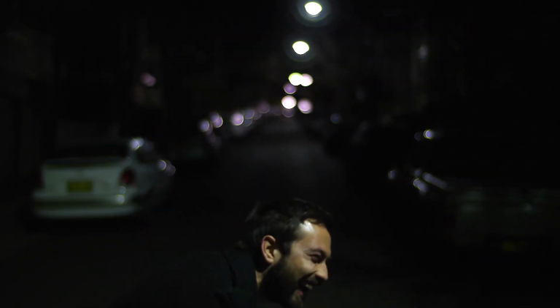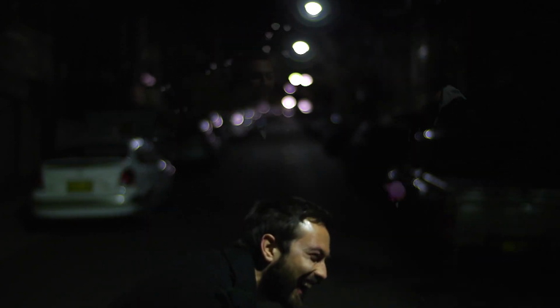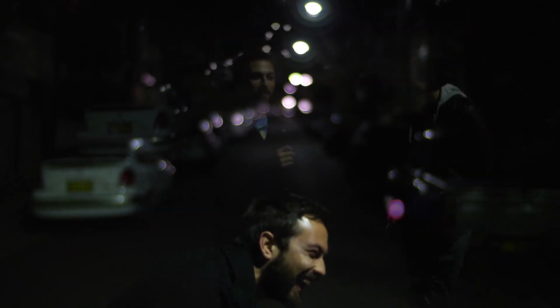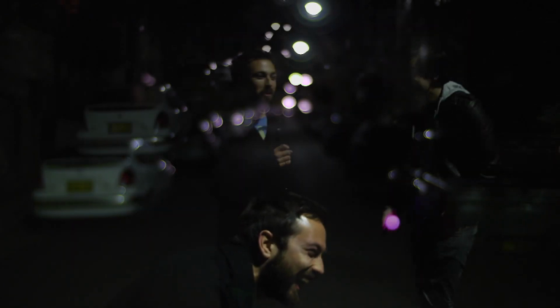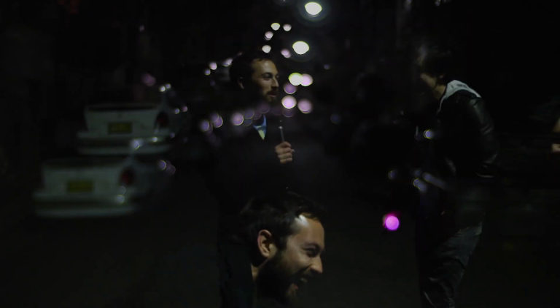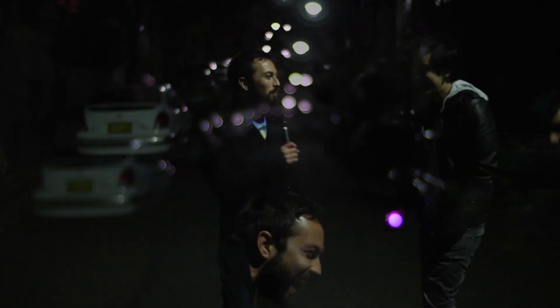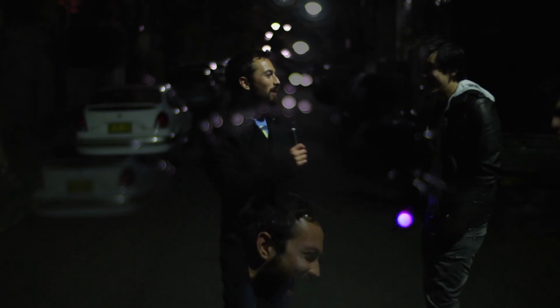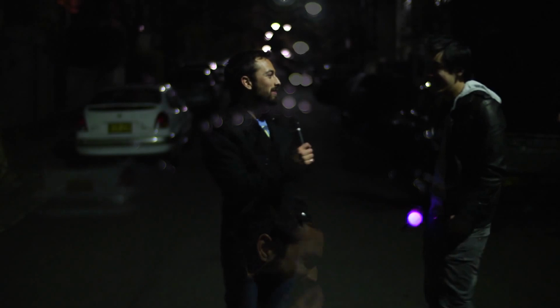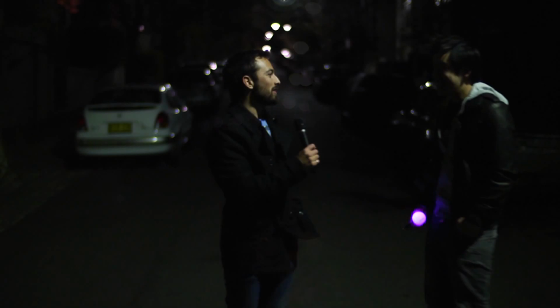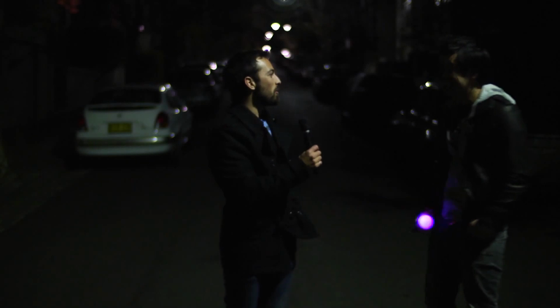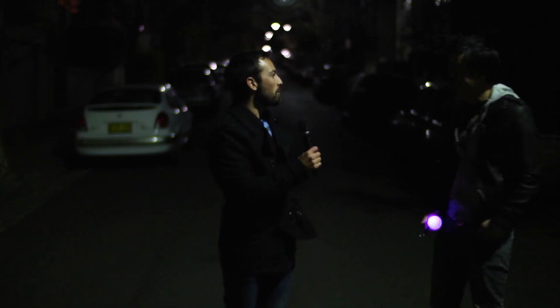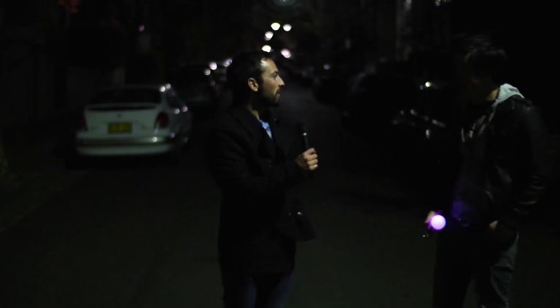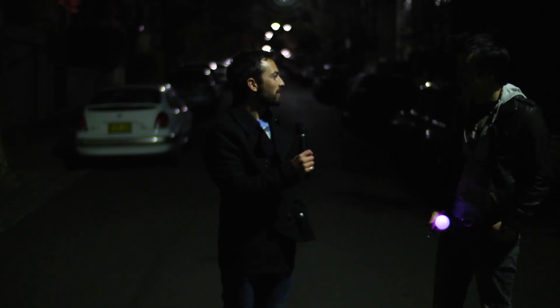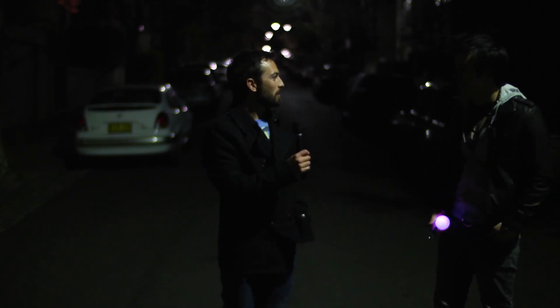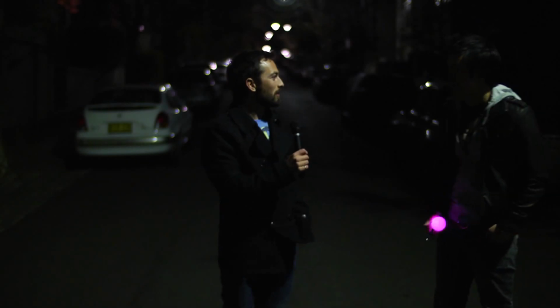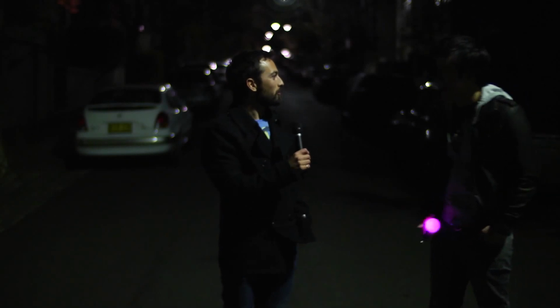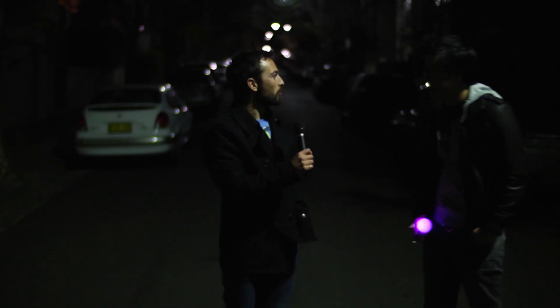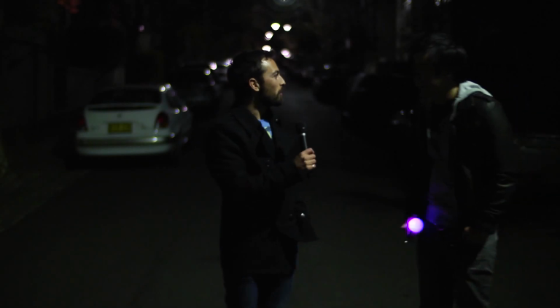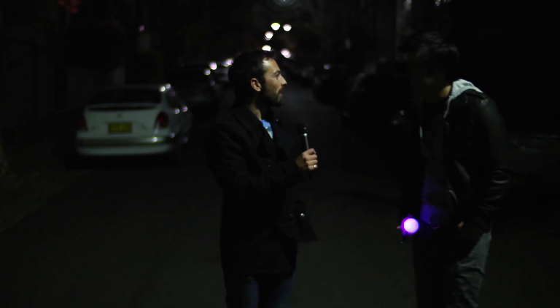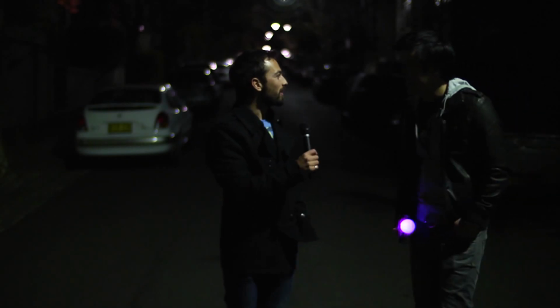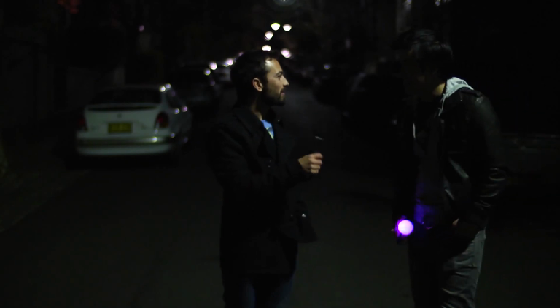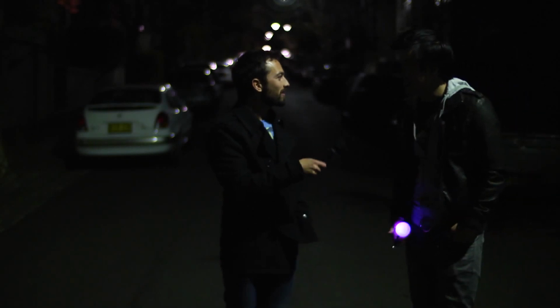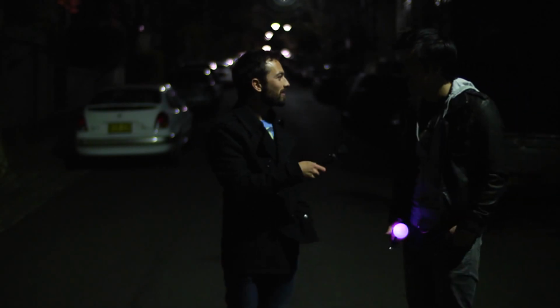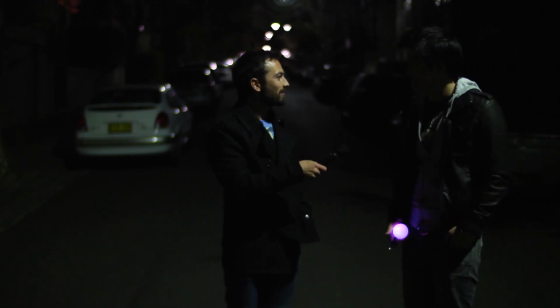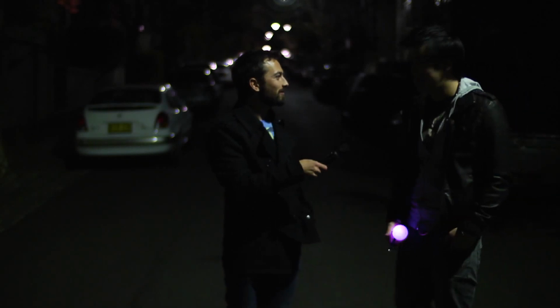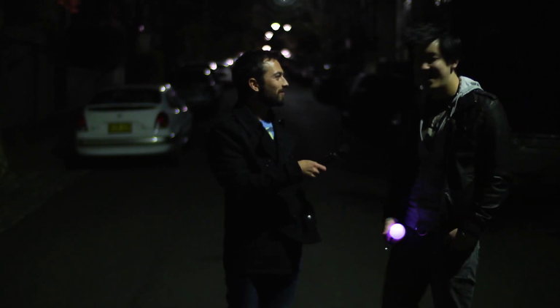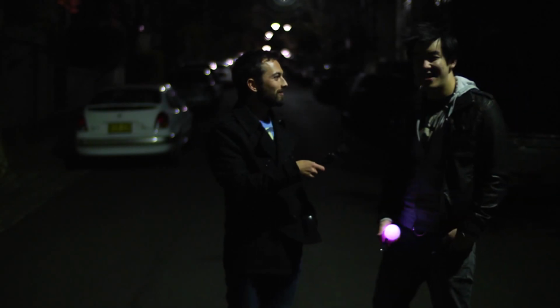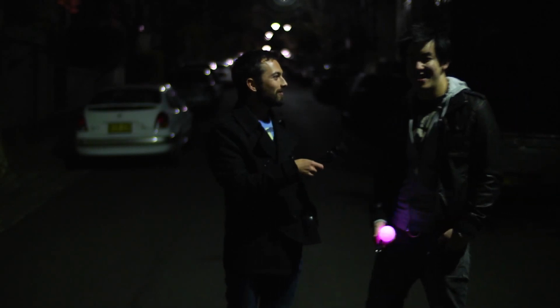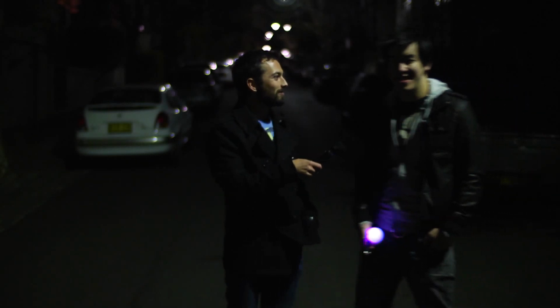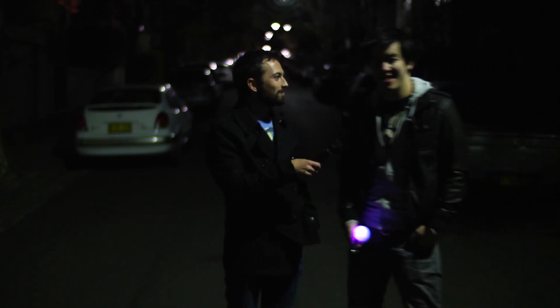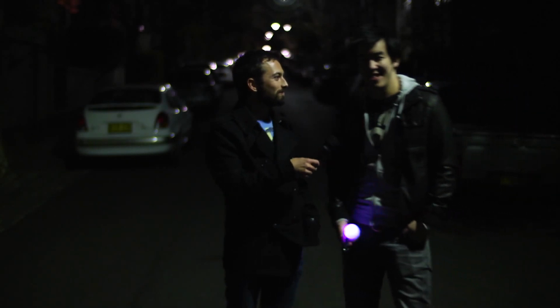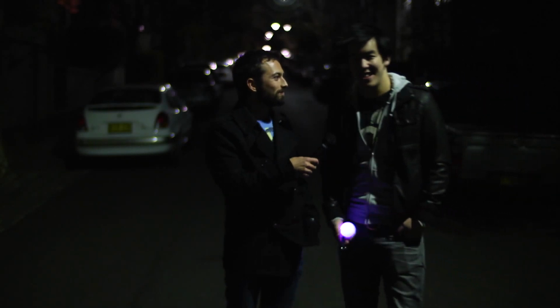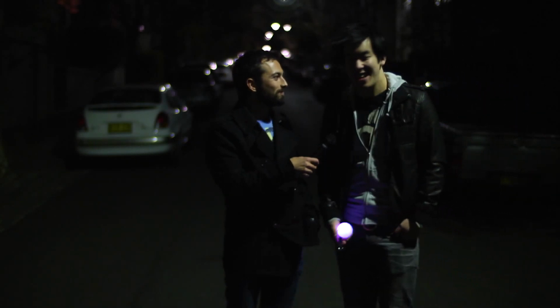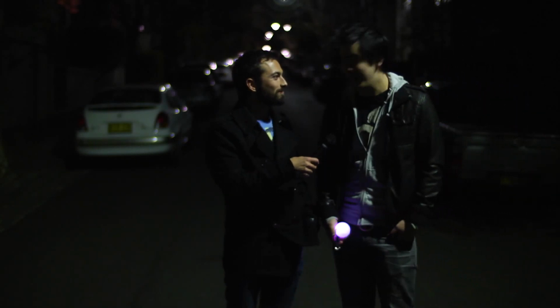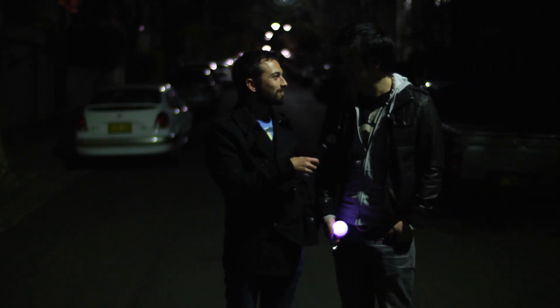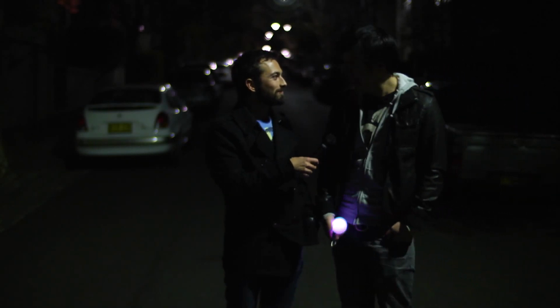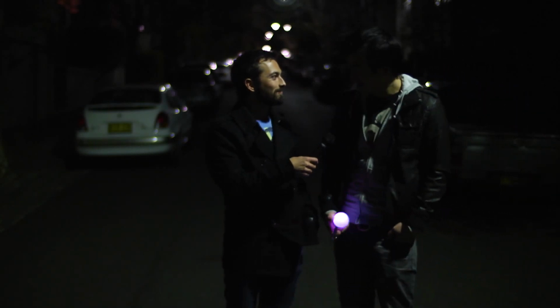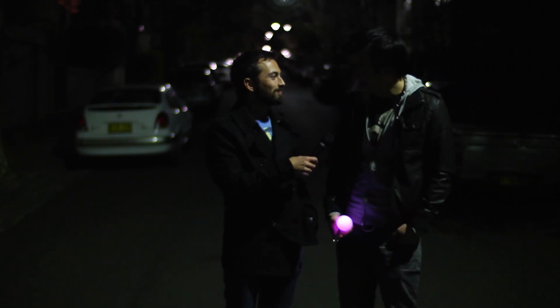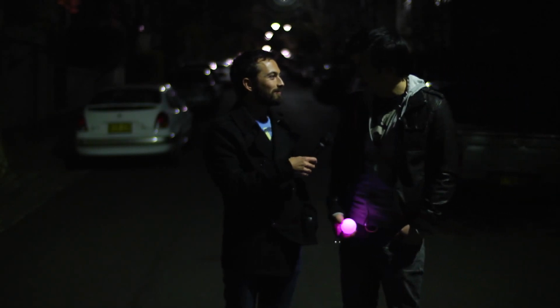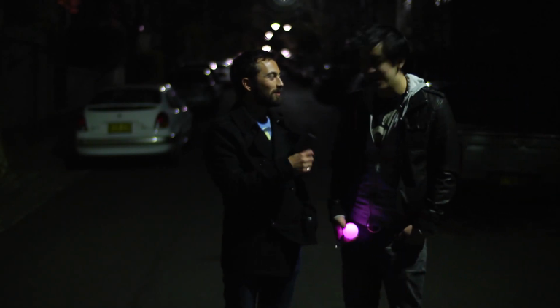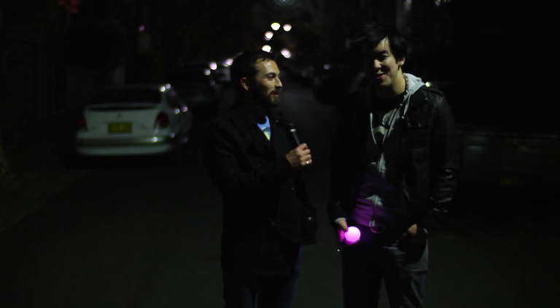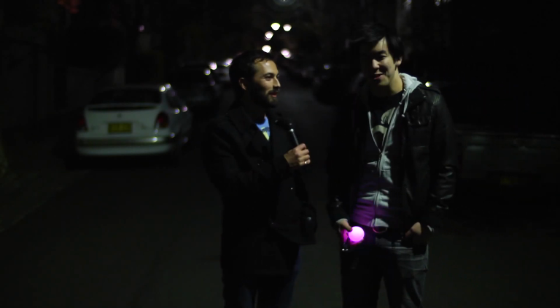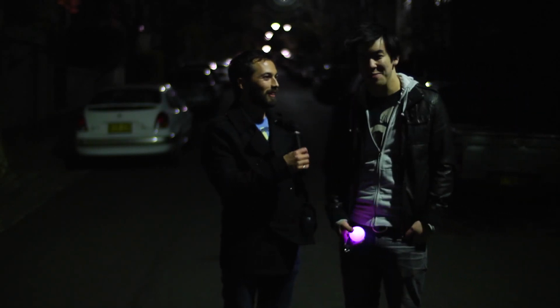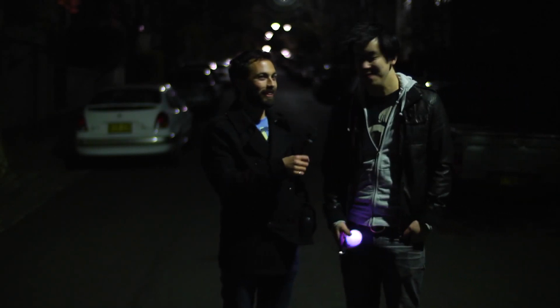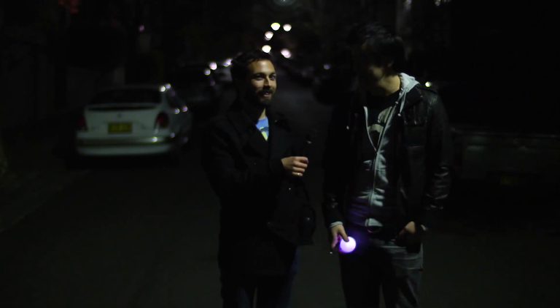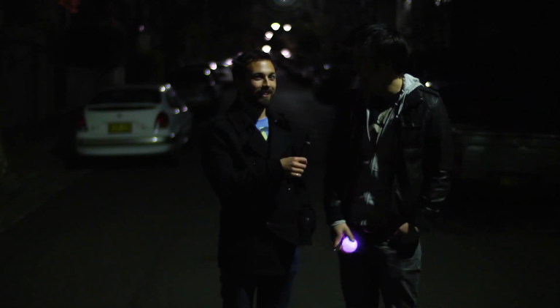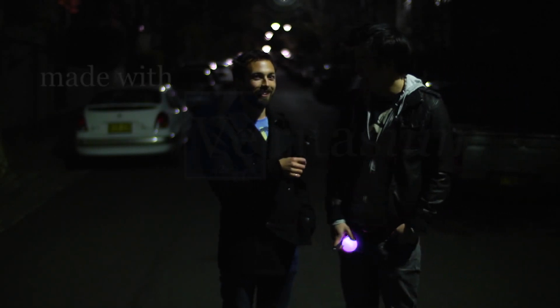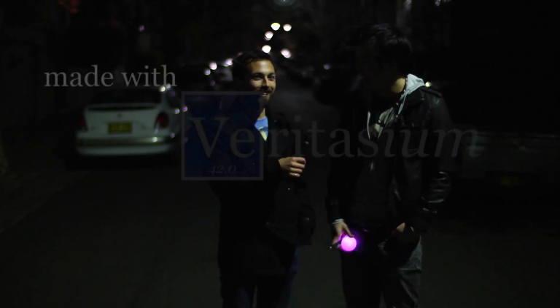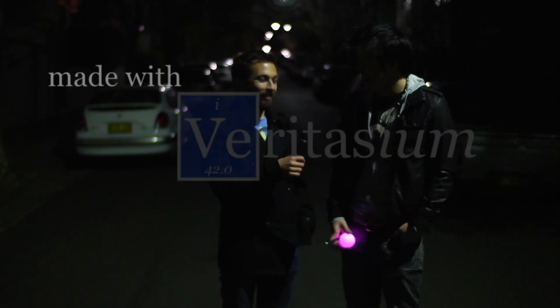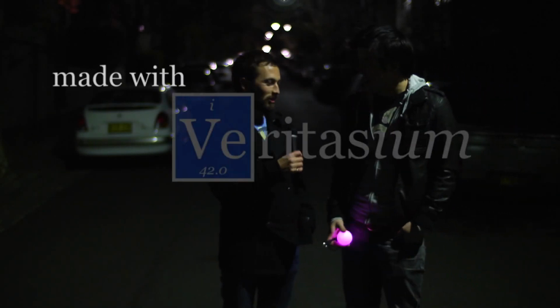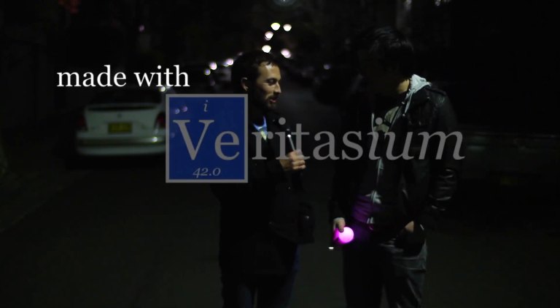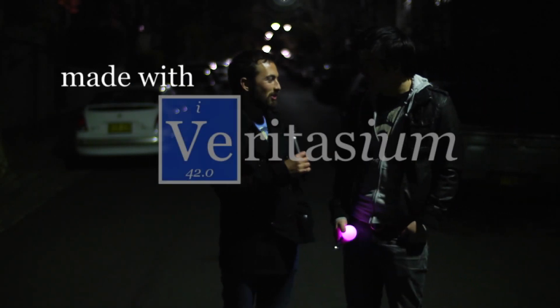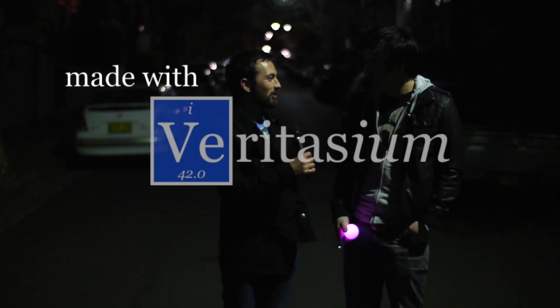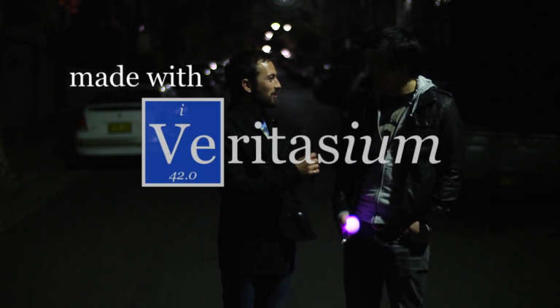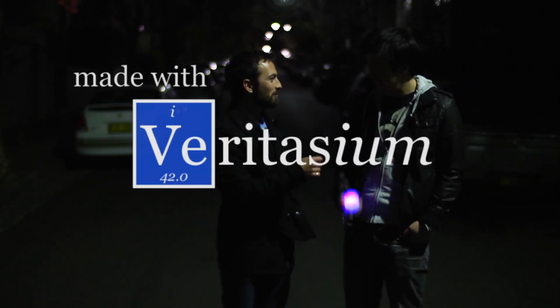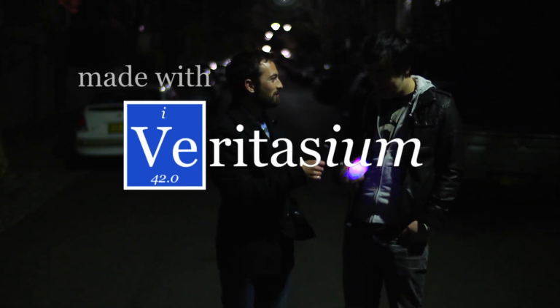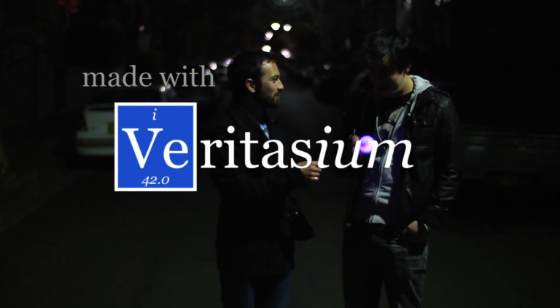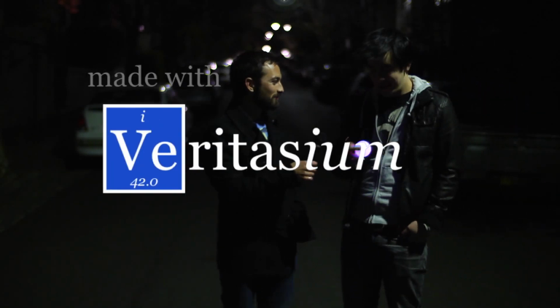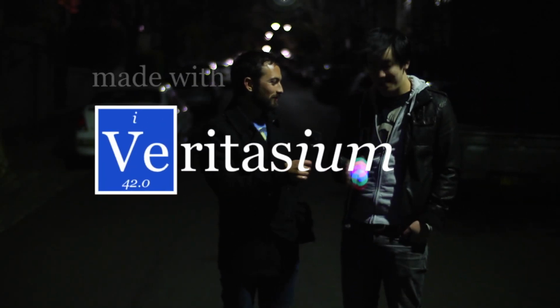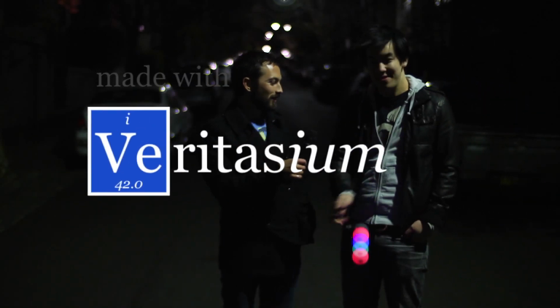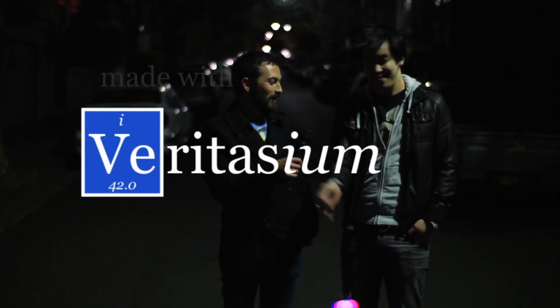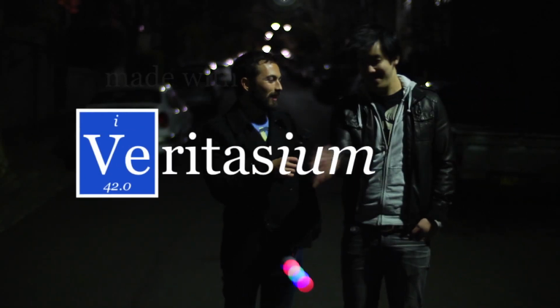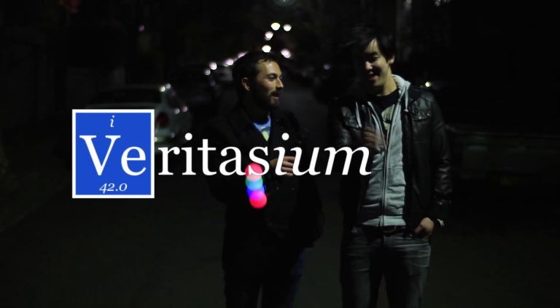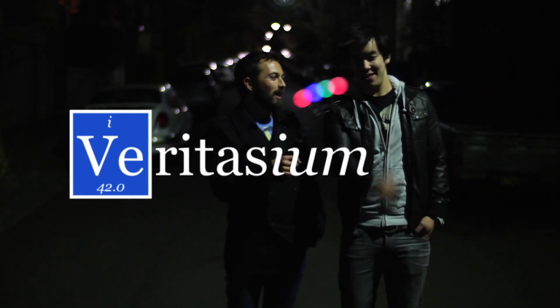I'm not surprised that no one wanted to be interviewed by us. I am — this is awesome! This is awesome? This is awesome. Oh, look at this.